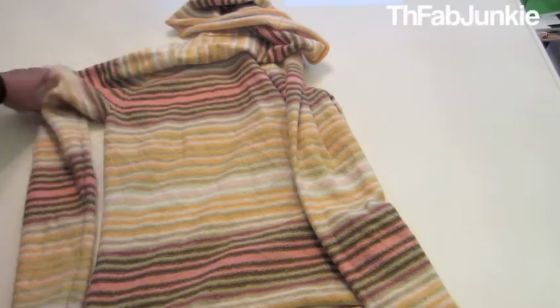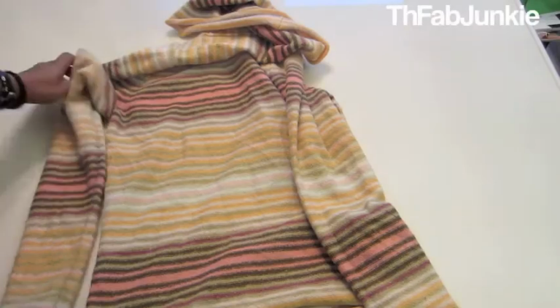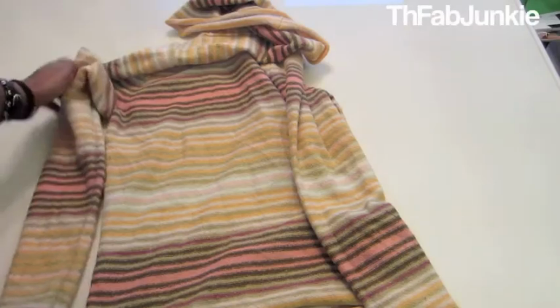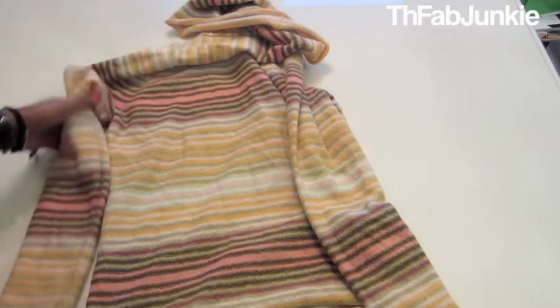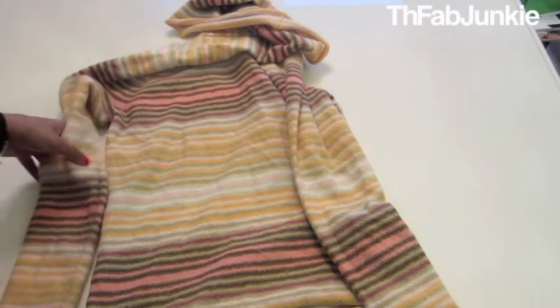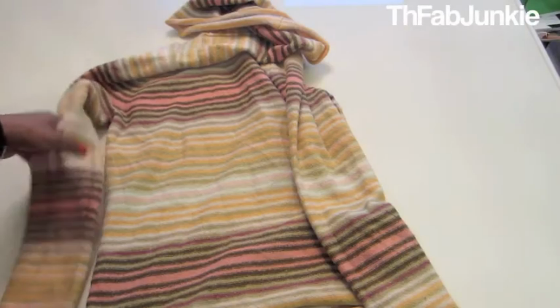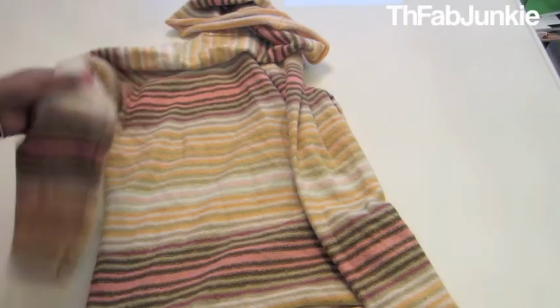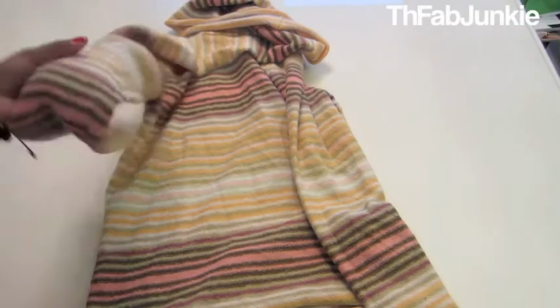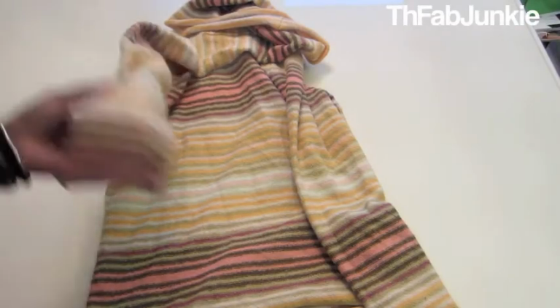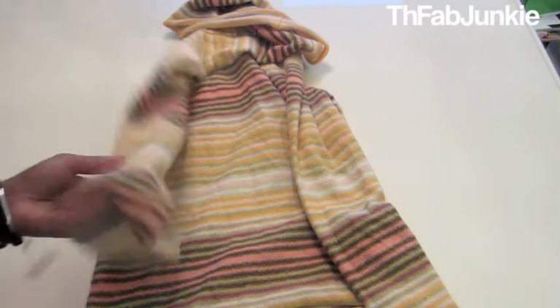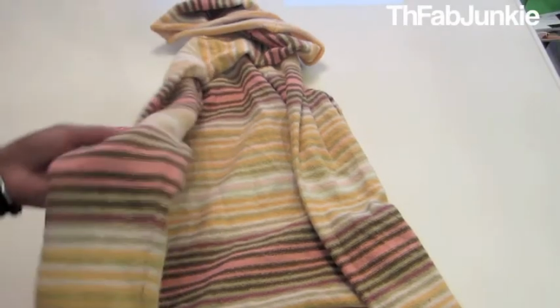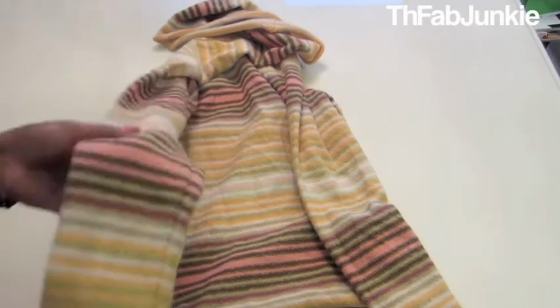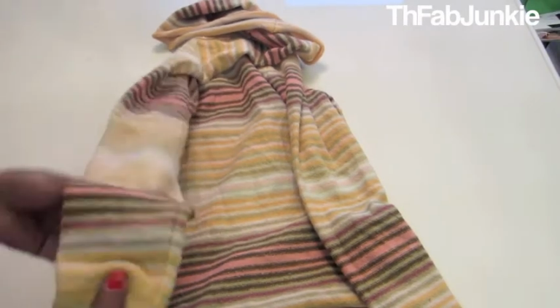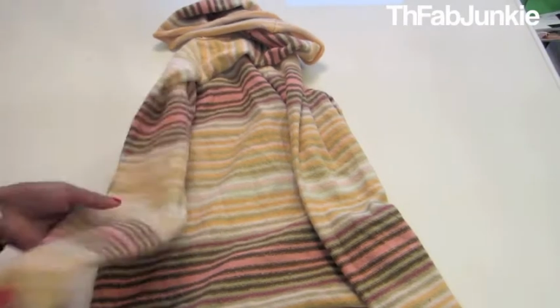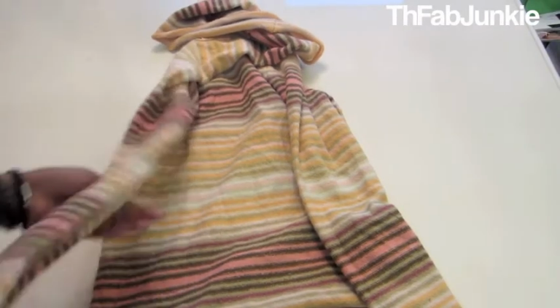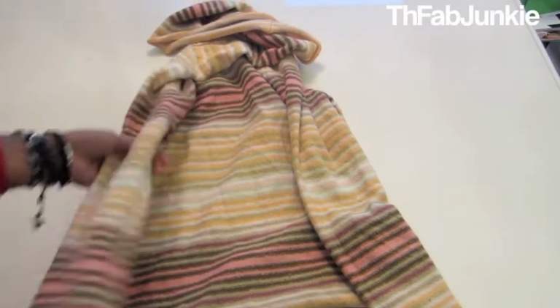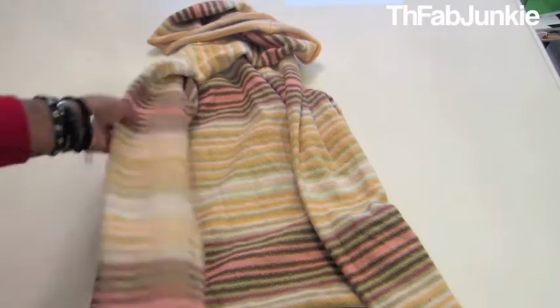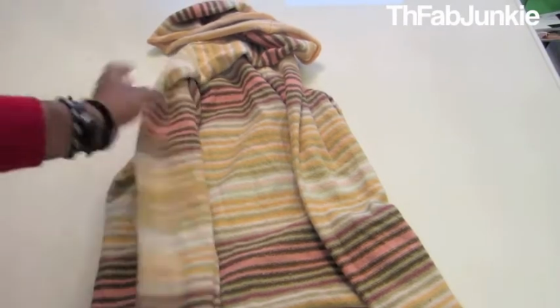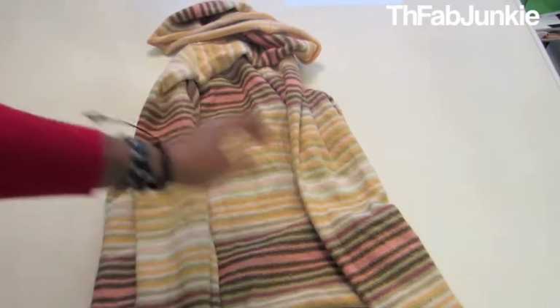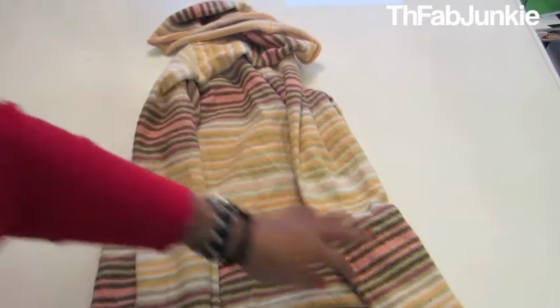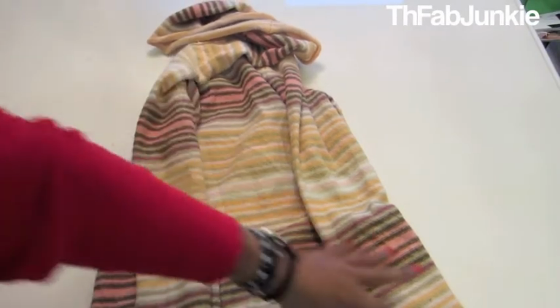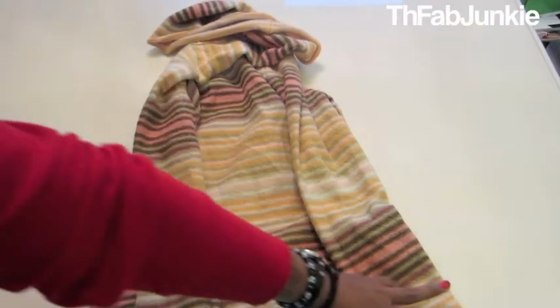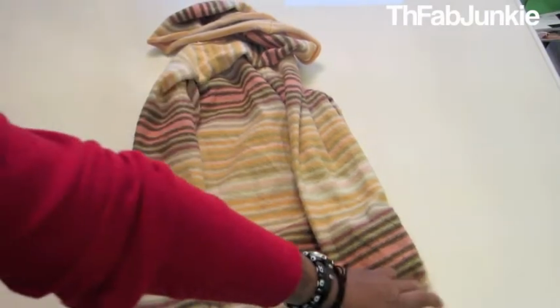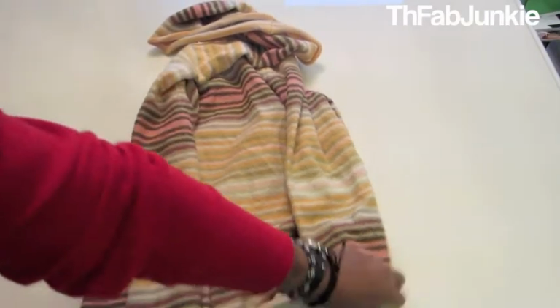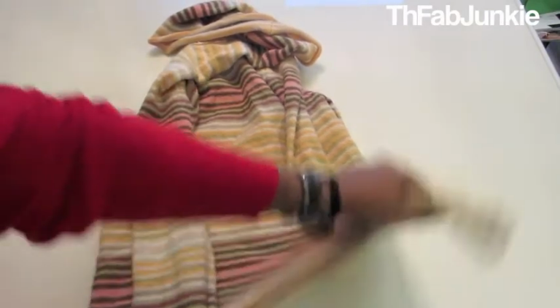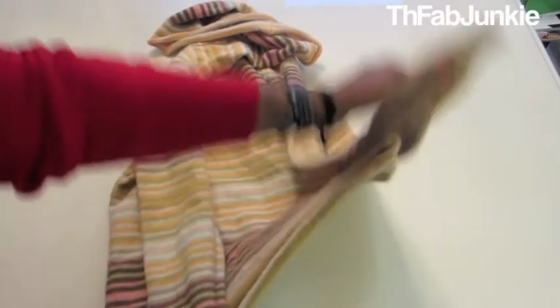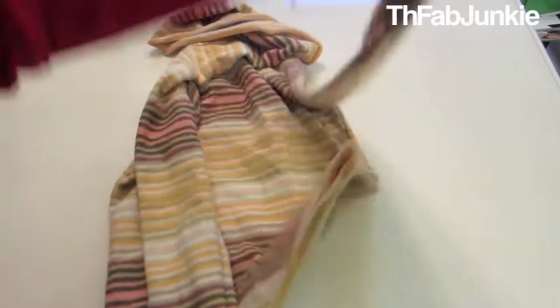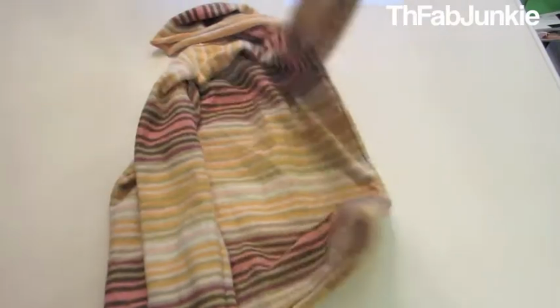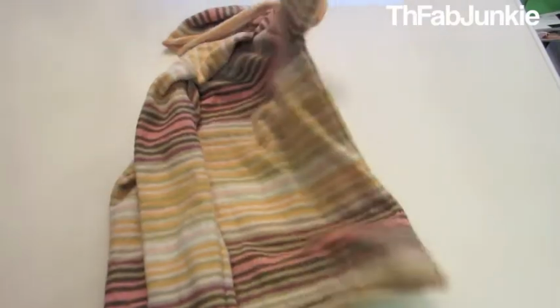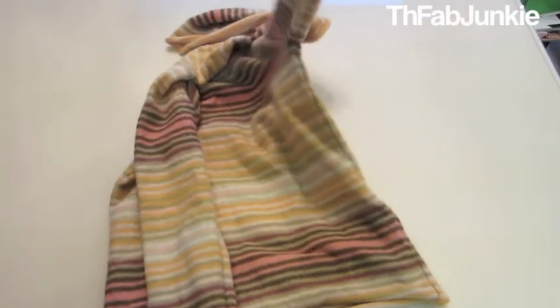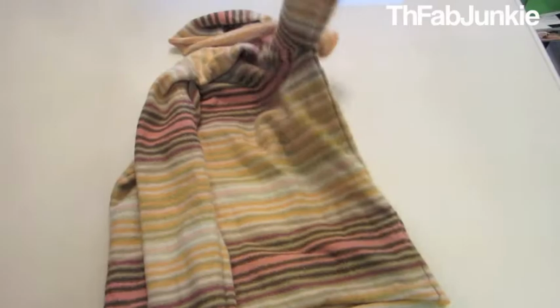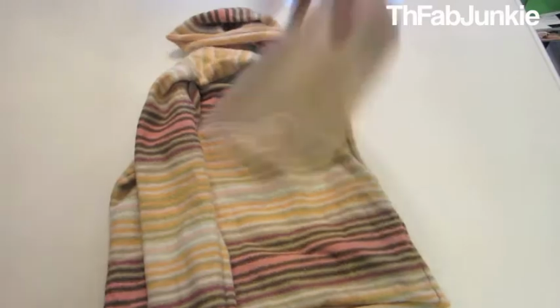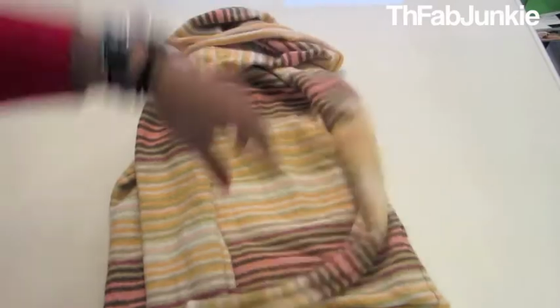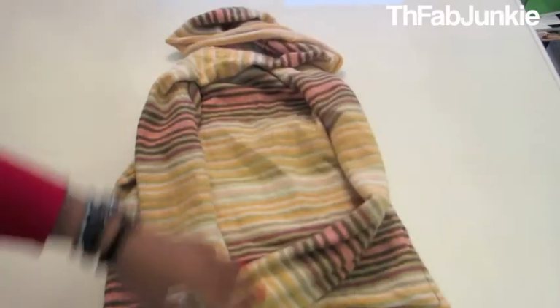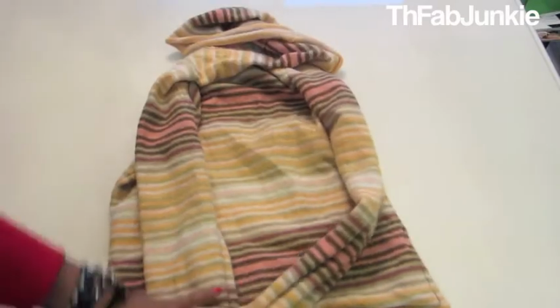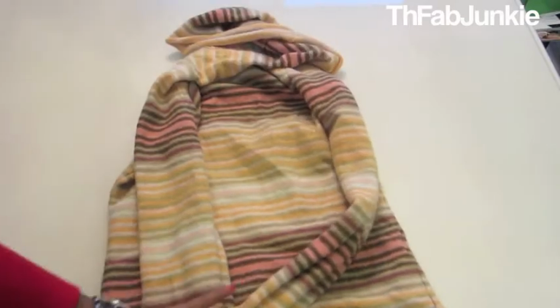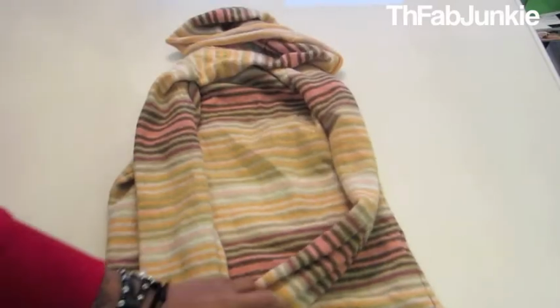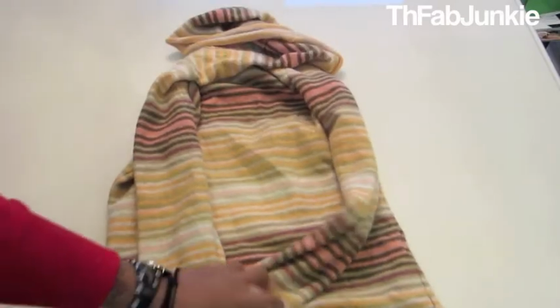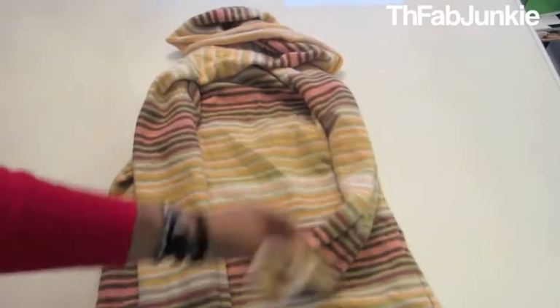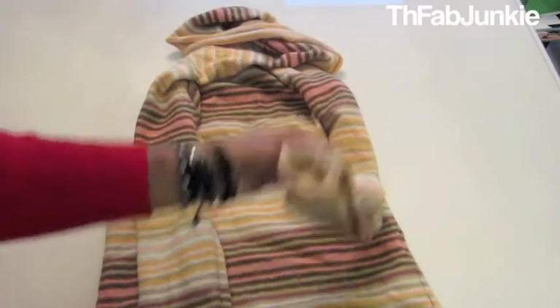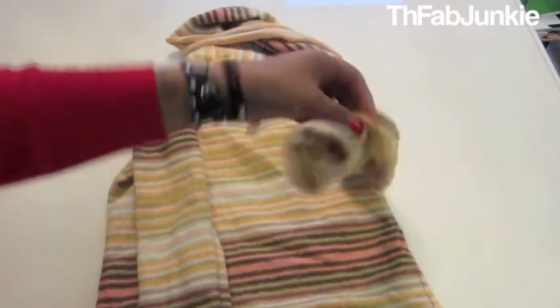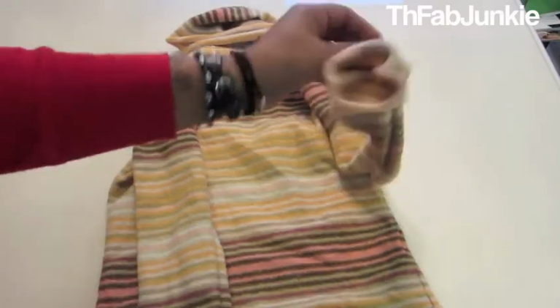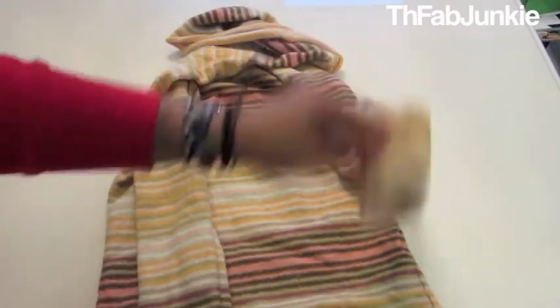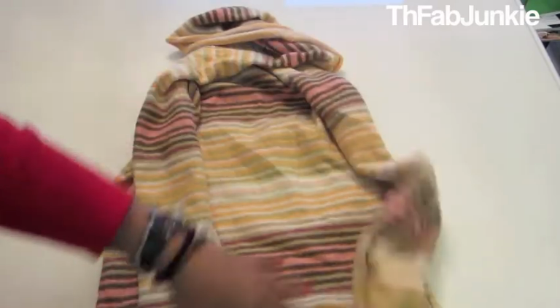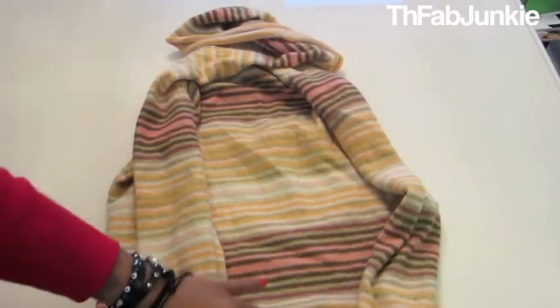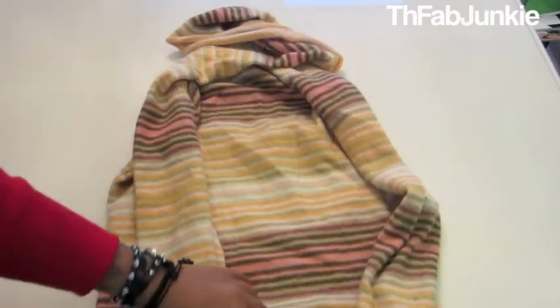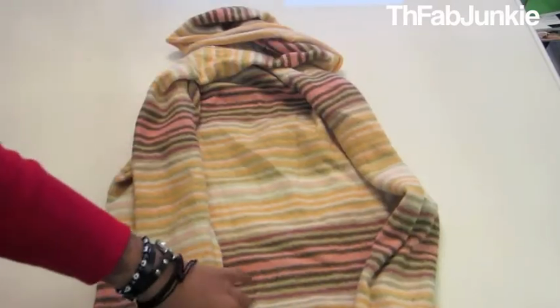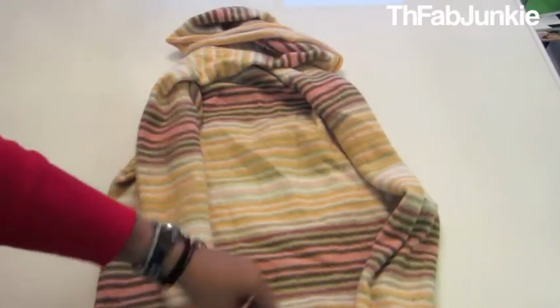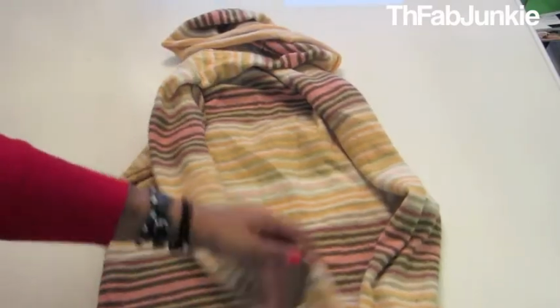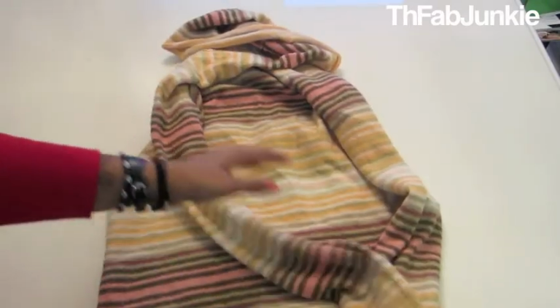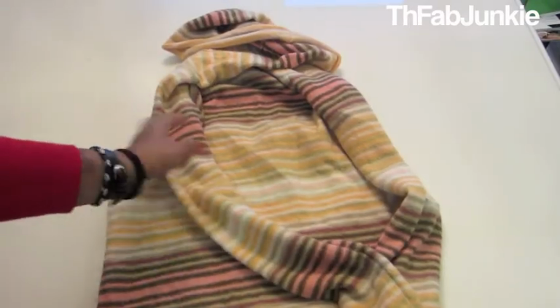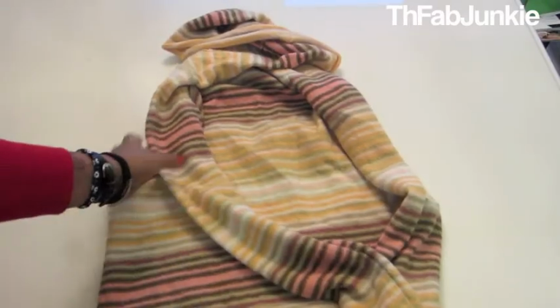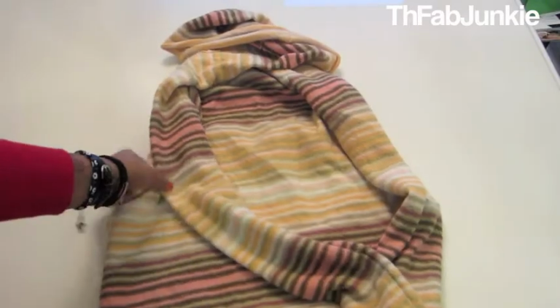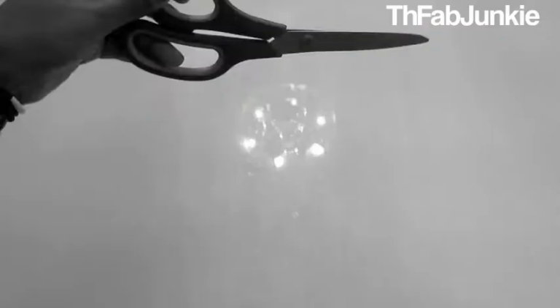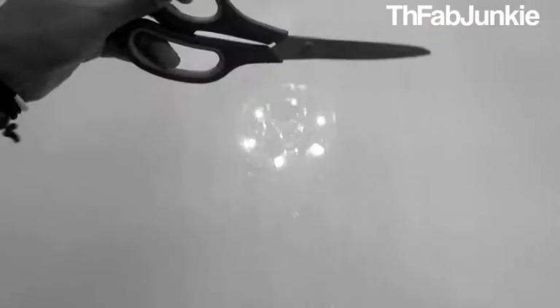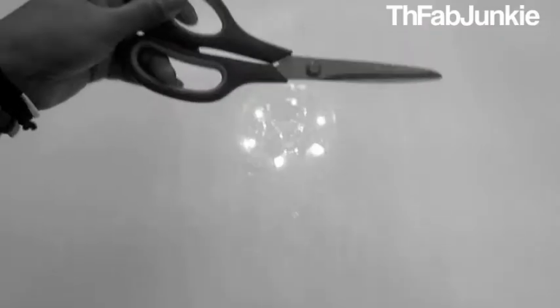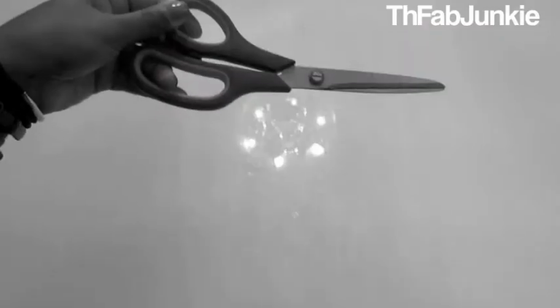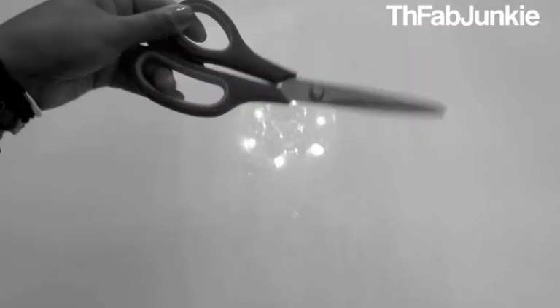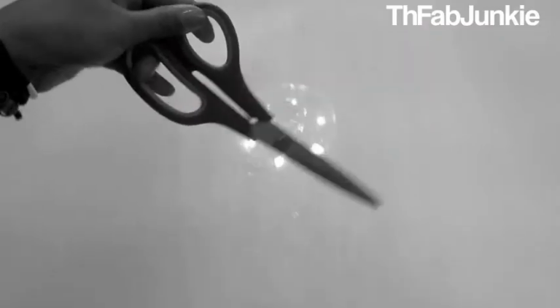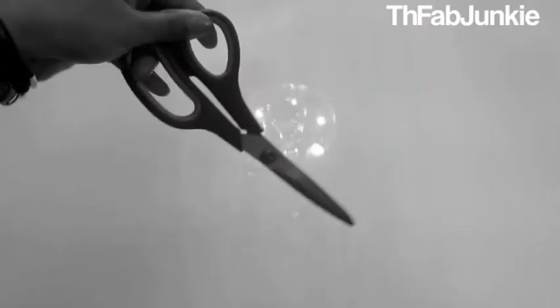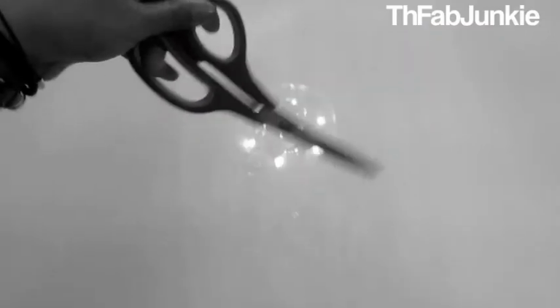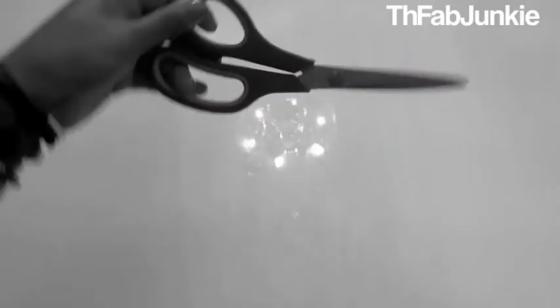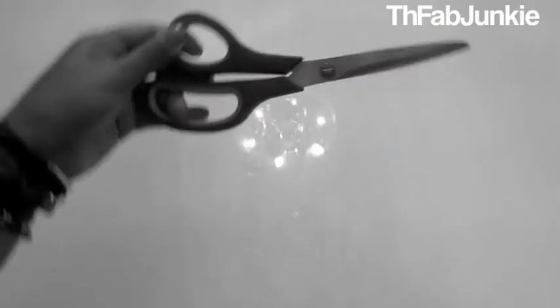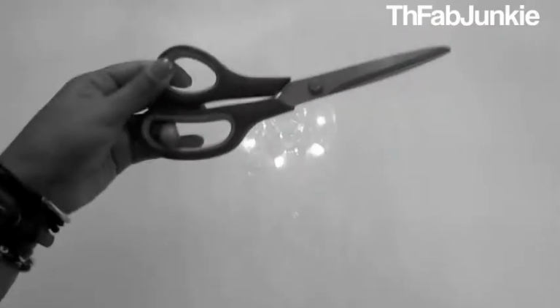Hi guys! Today we are taking an old sweater and turning it into a functional winter piece. Don't forget your scissors!